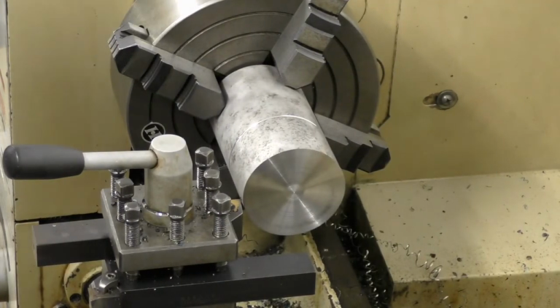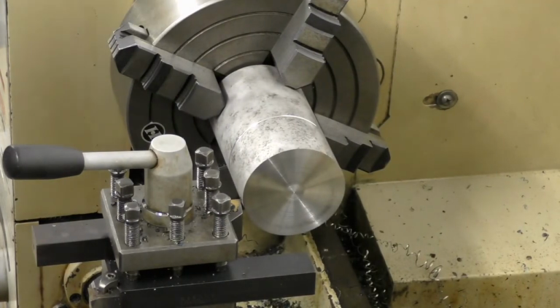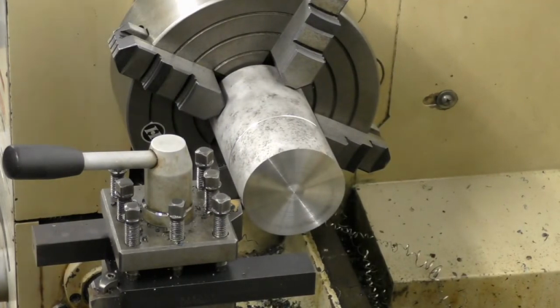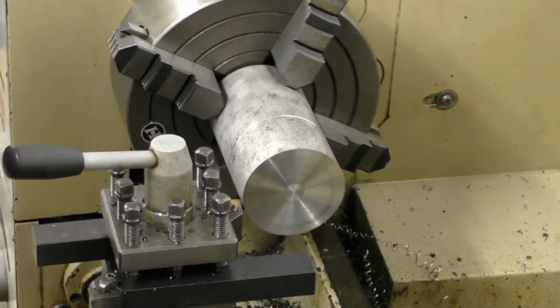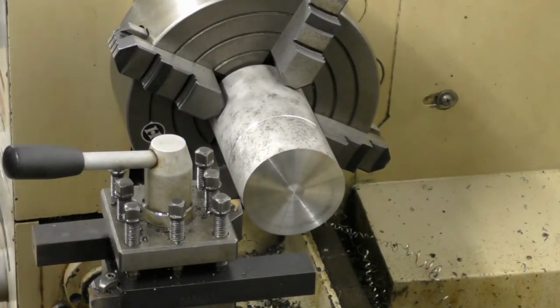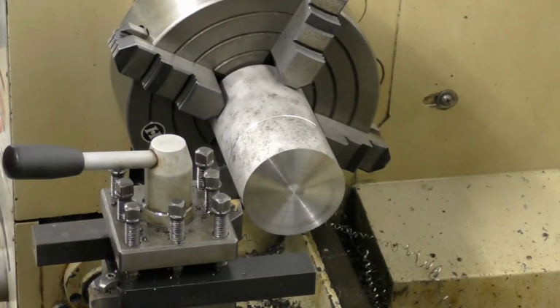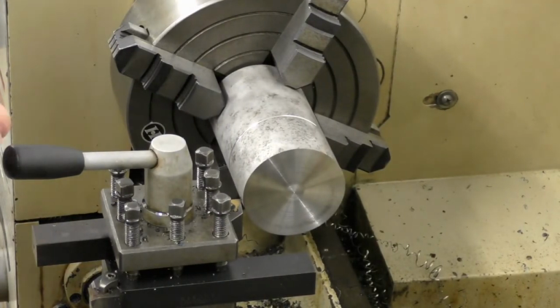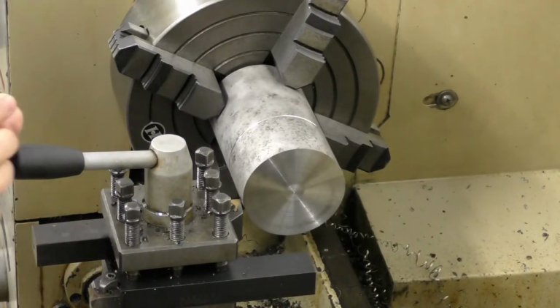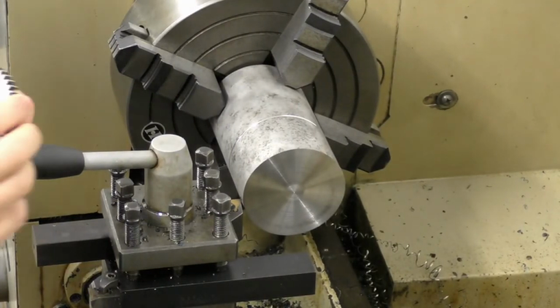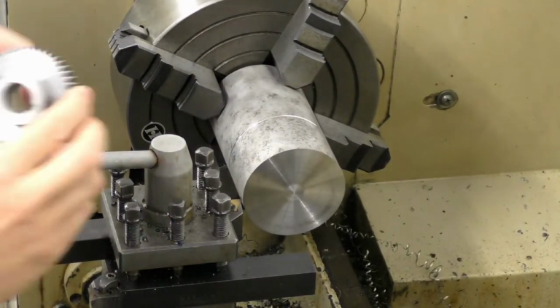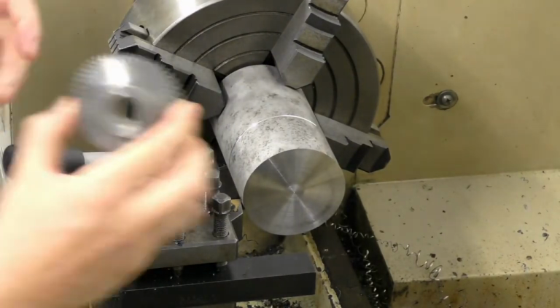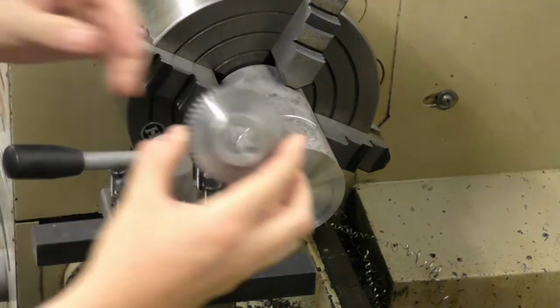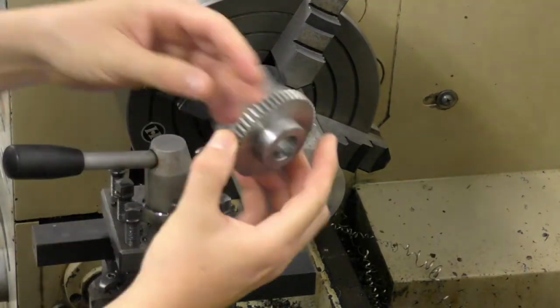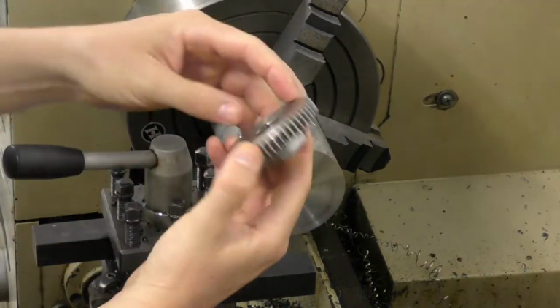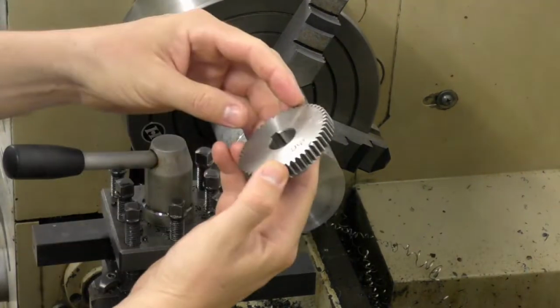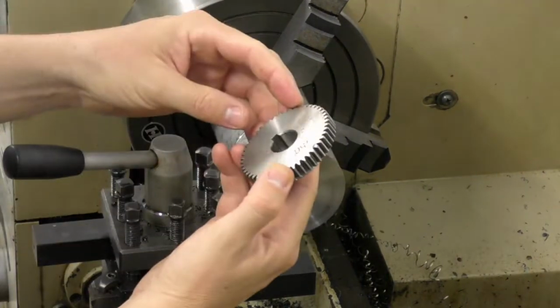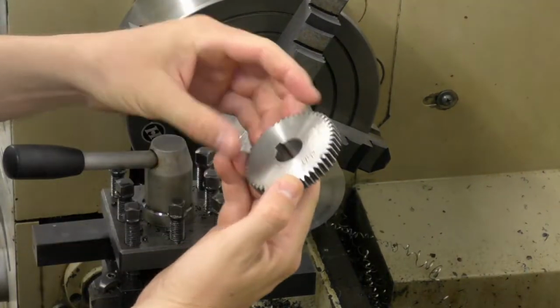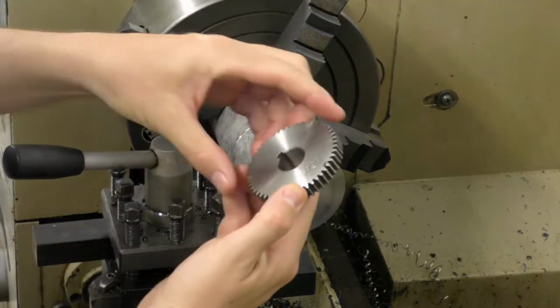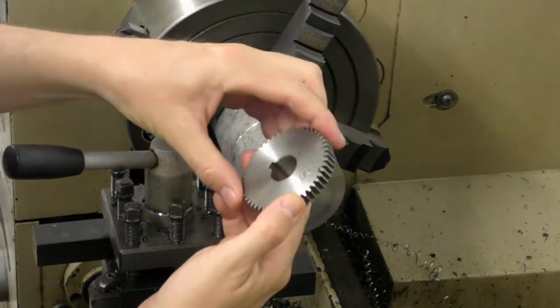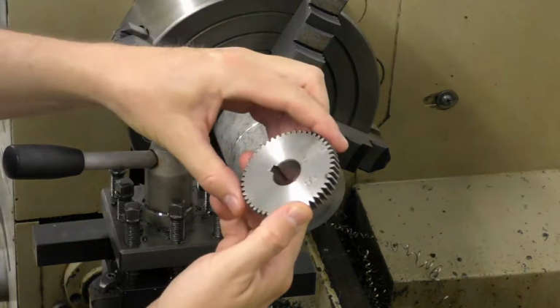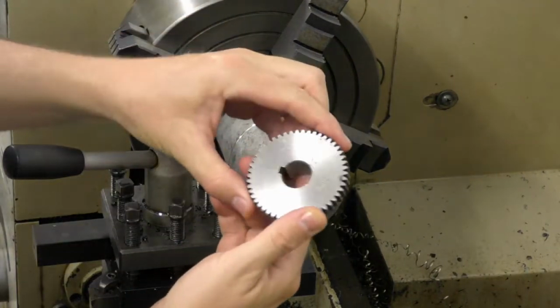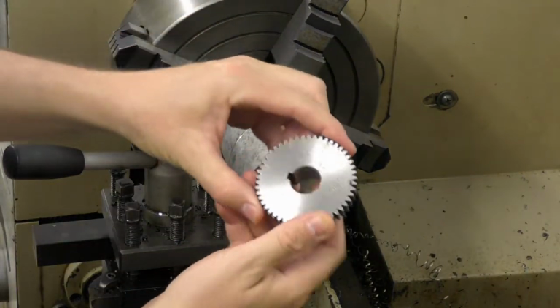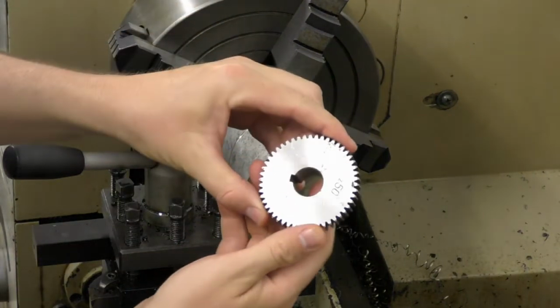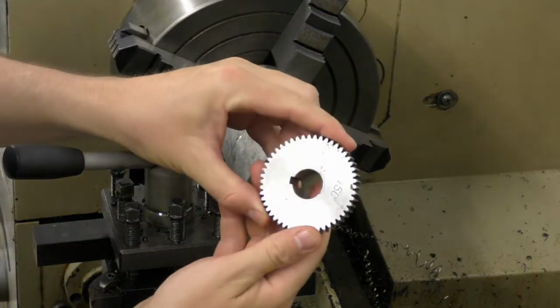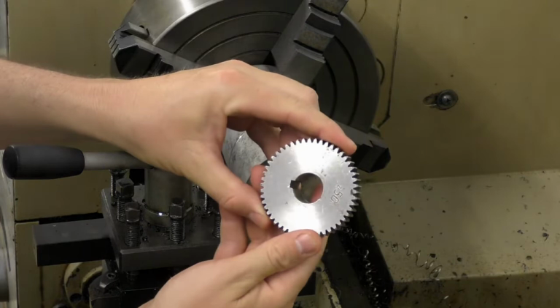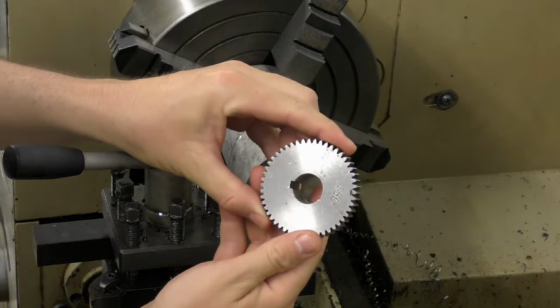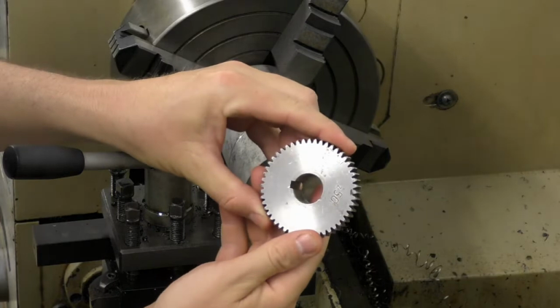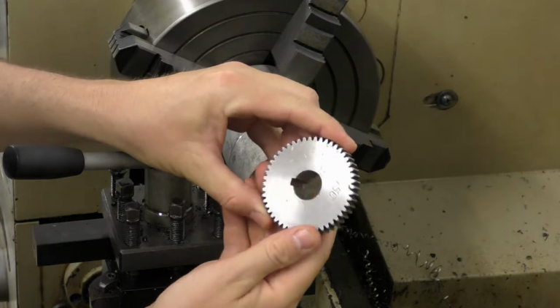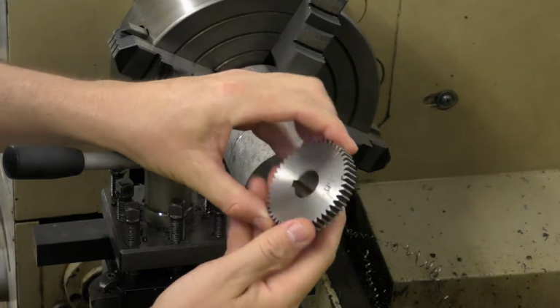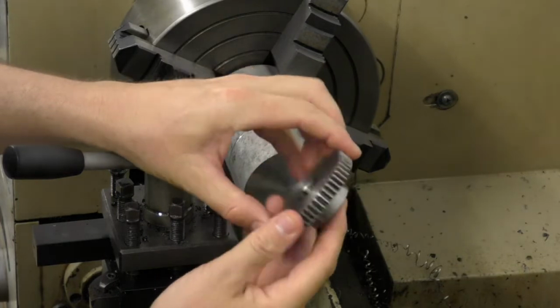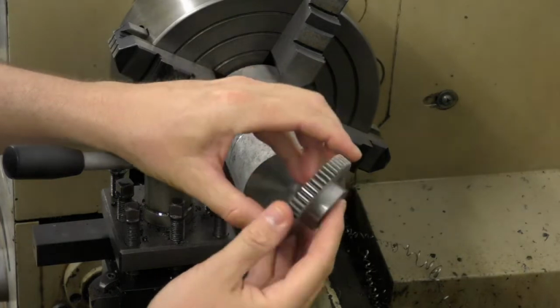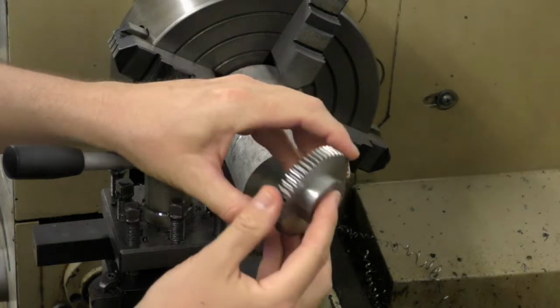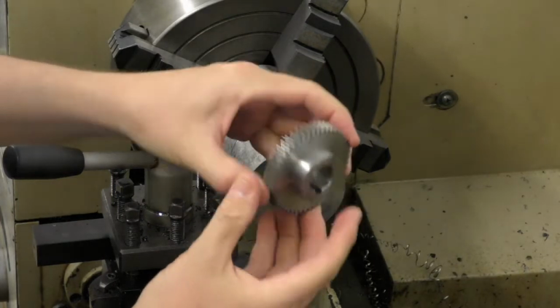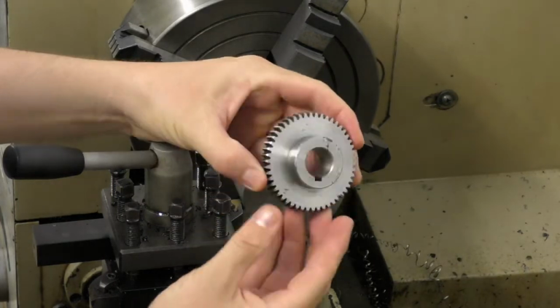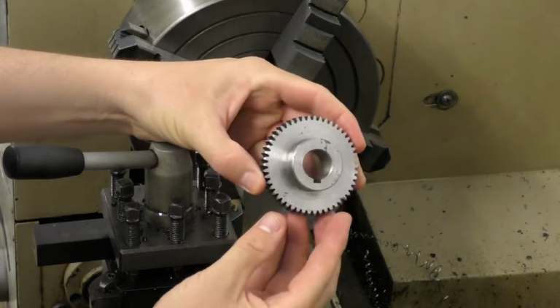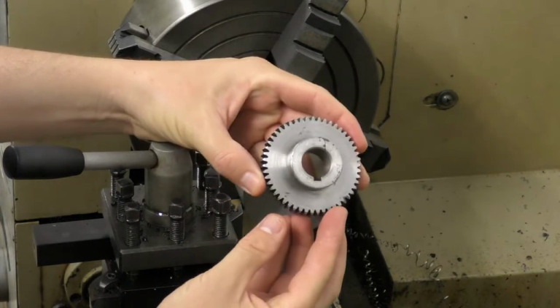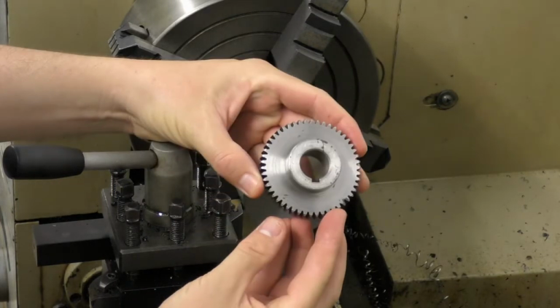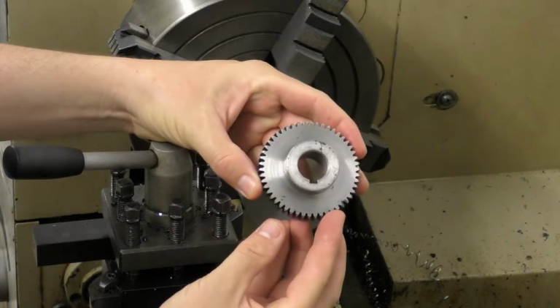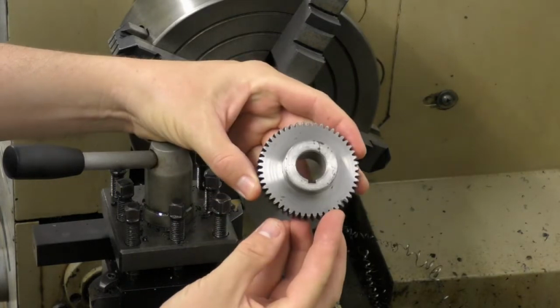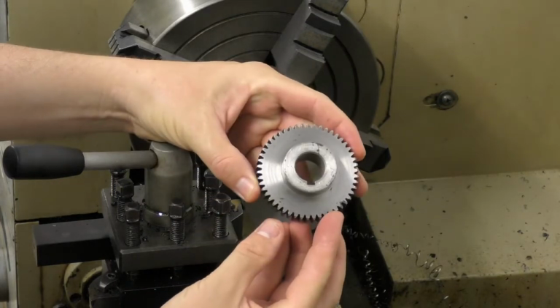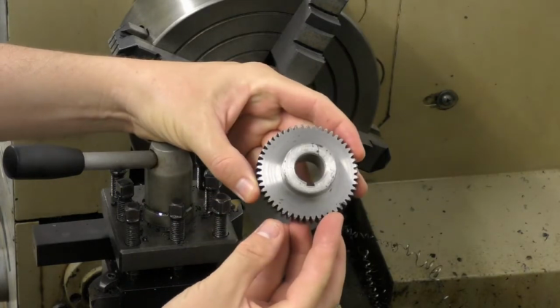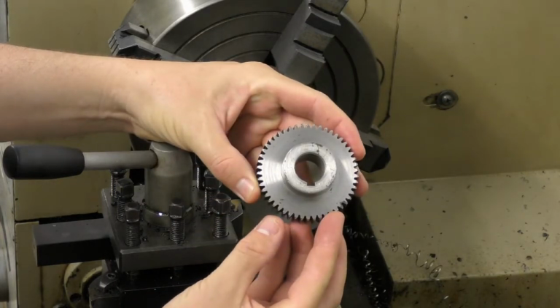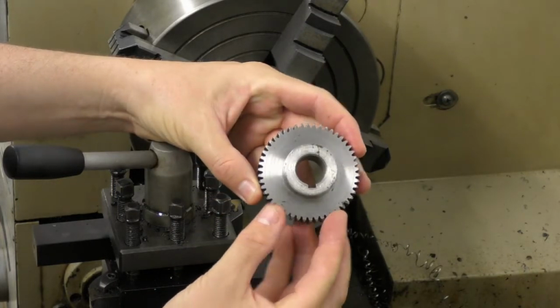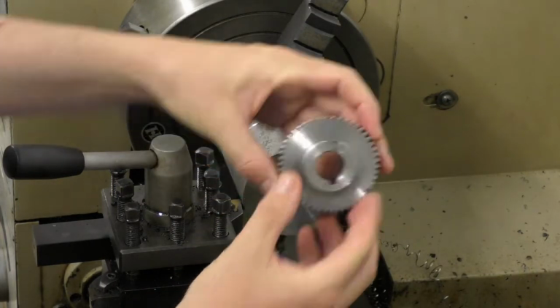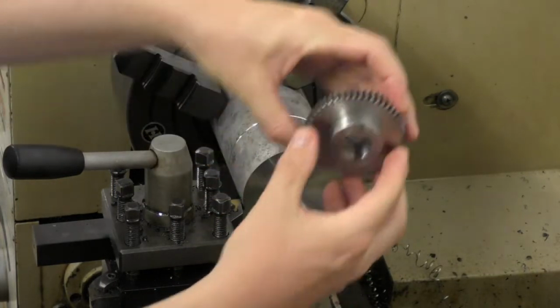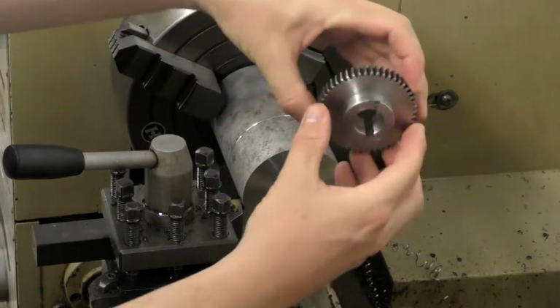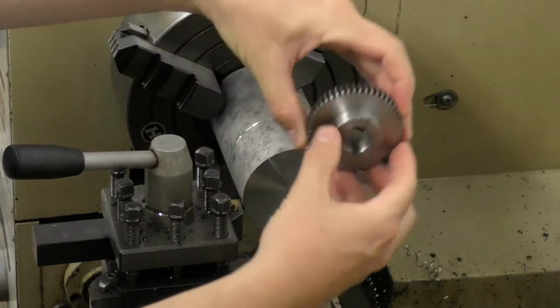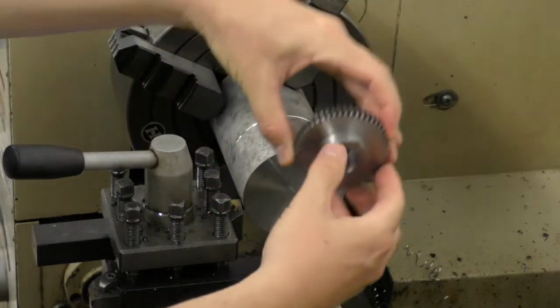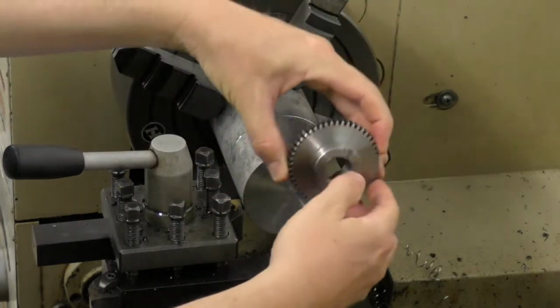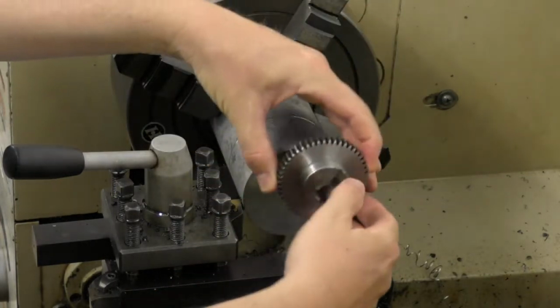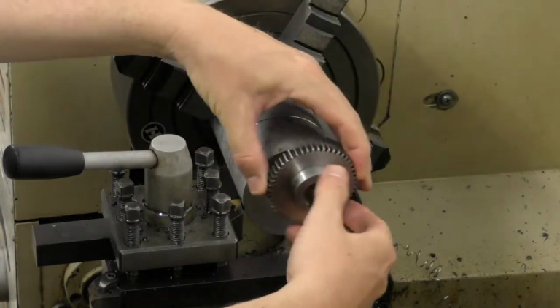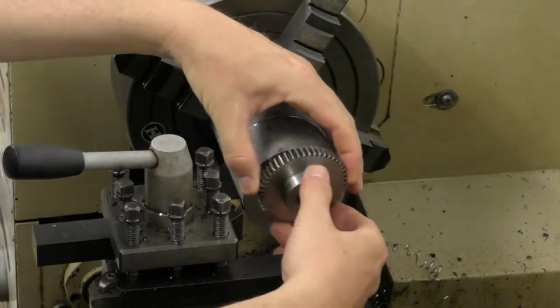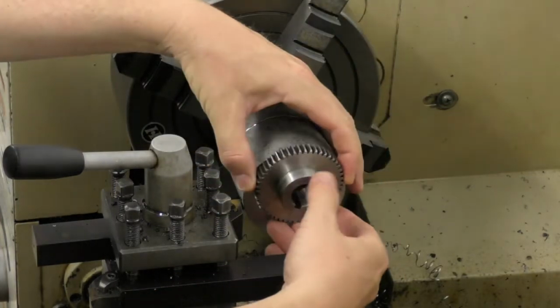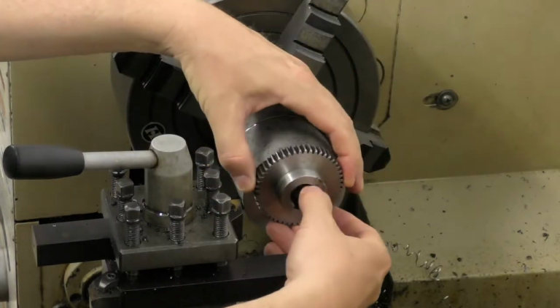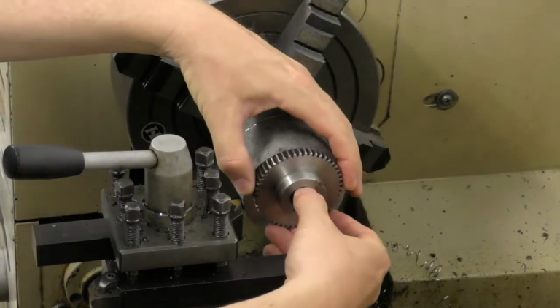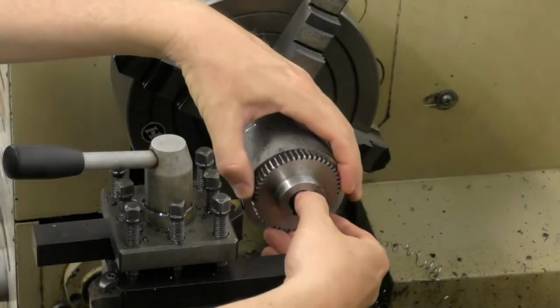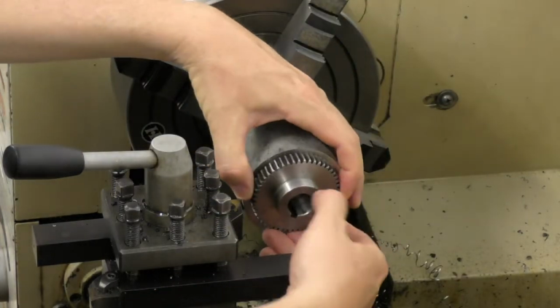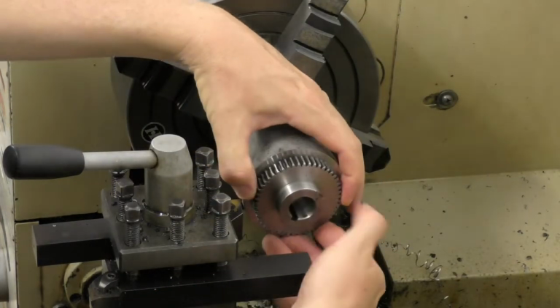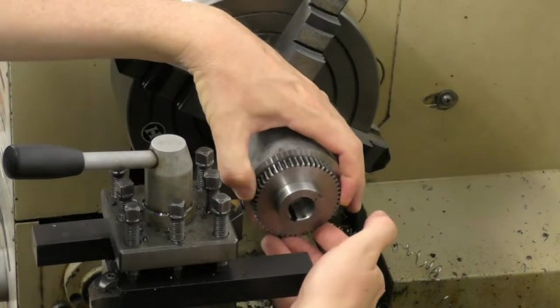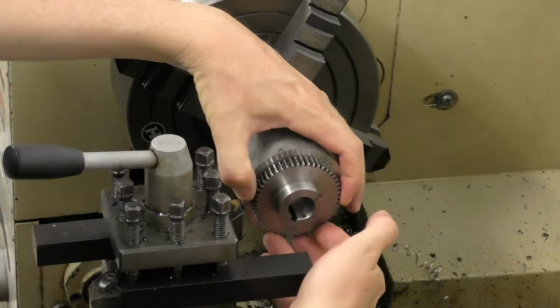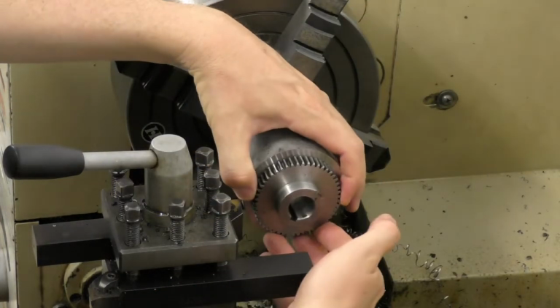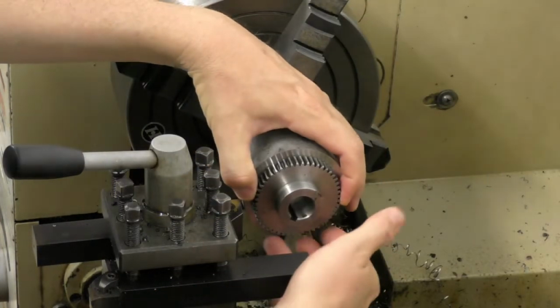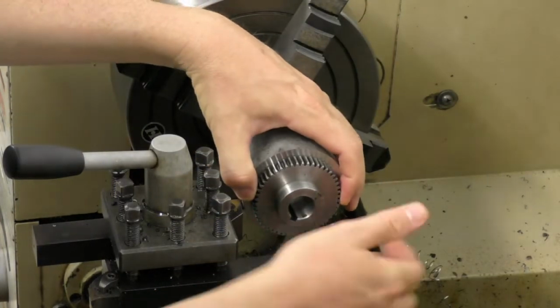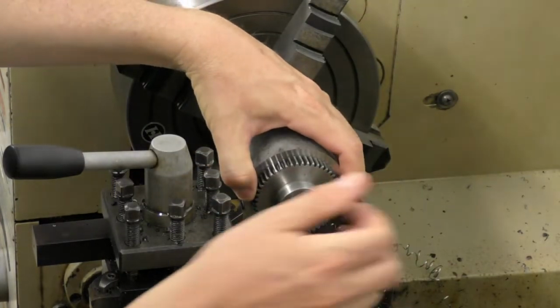Now it's time to make the two 50 tooth gear blanks. We'll use this piece of material here and we won't have much waste.